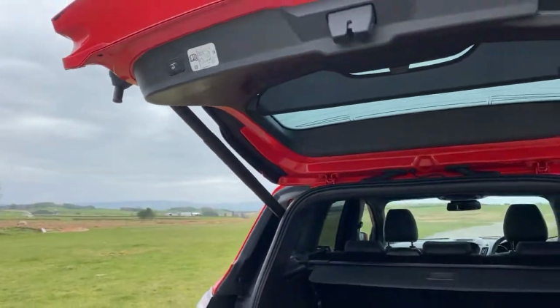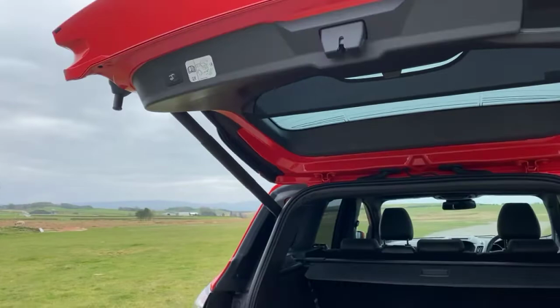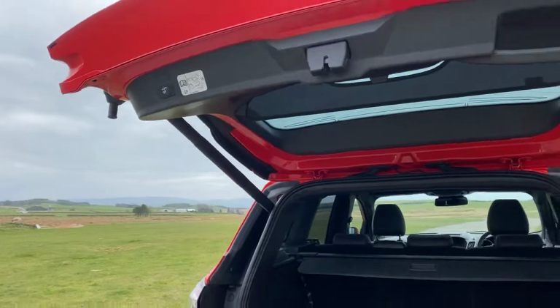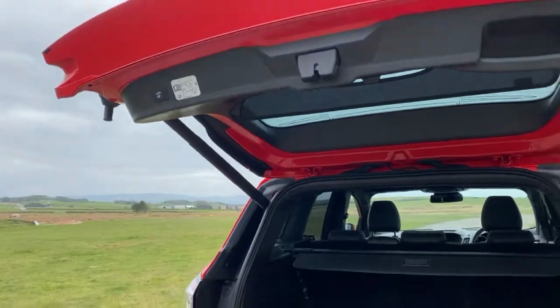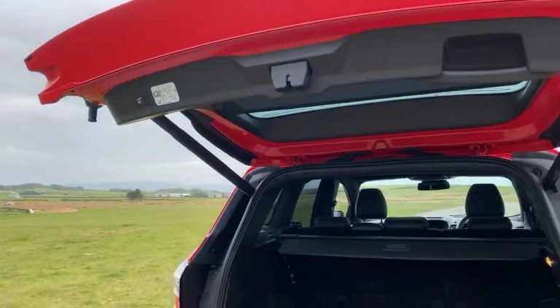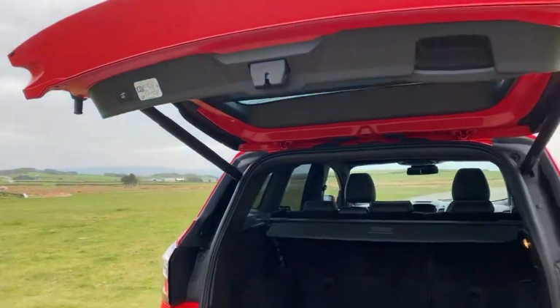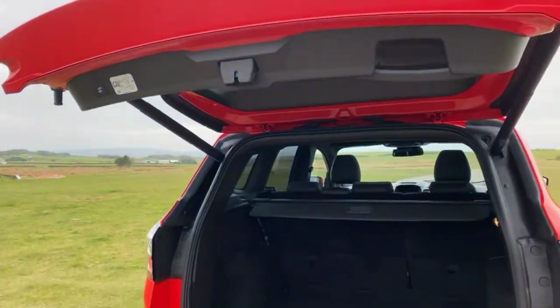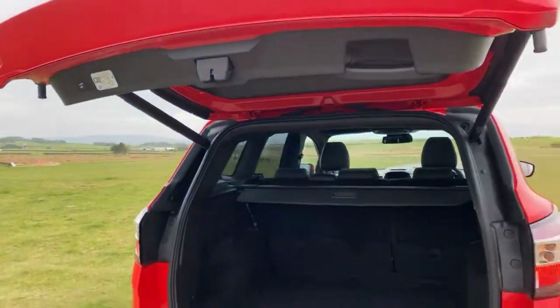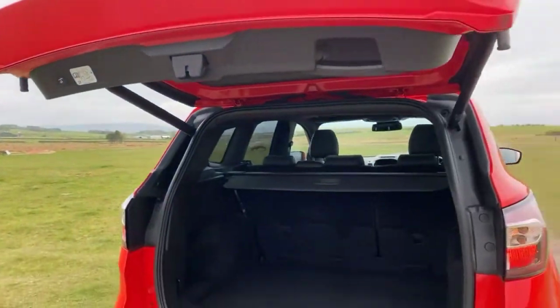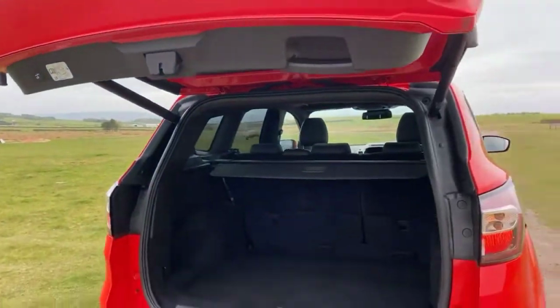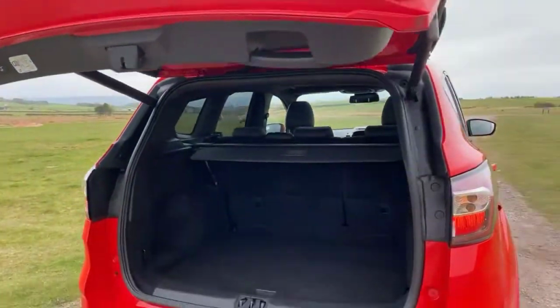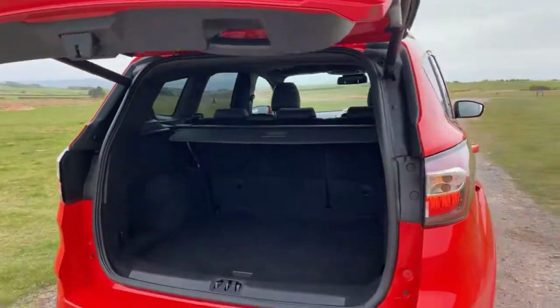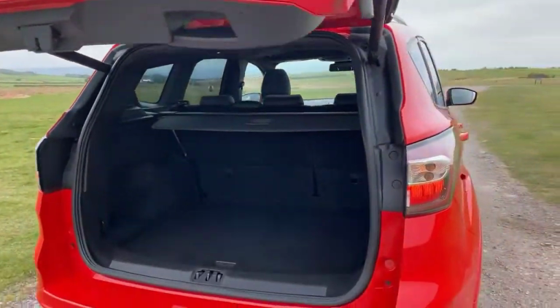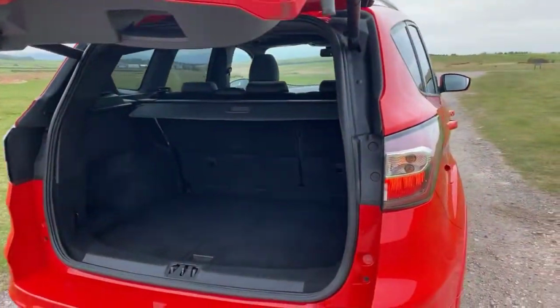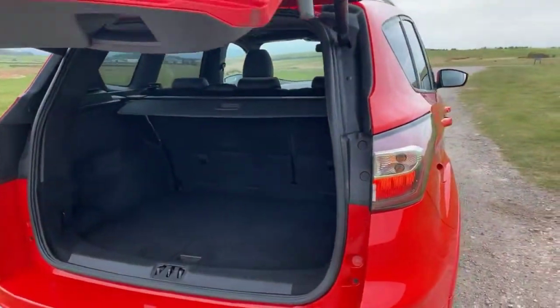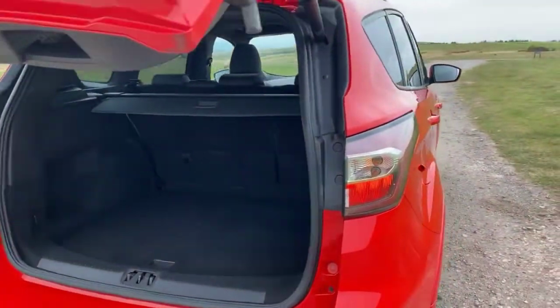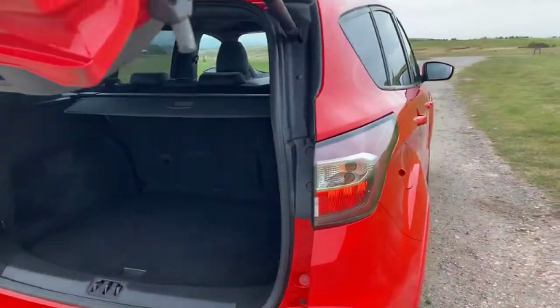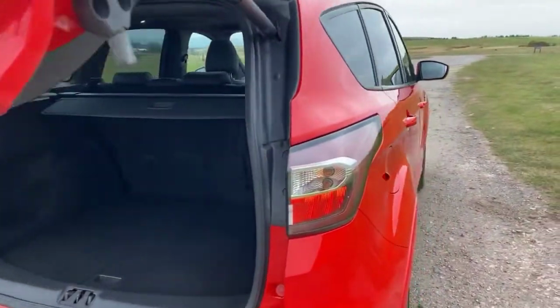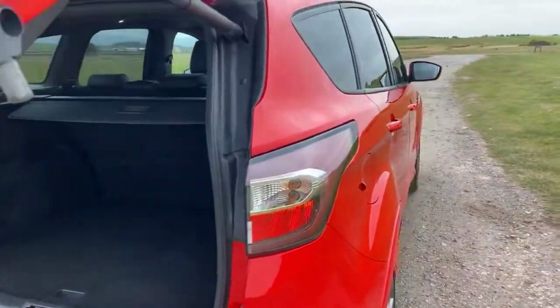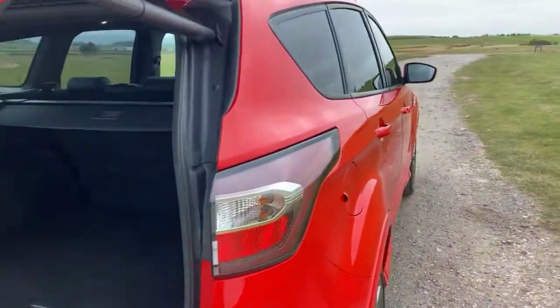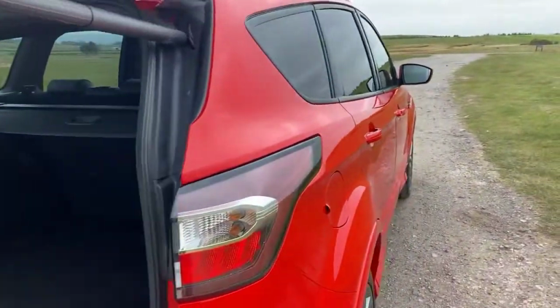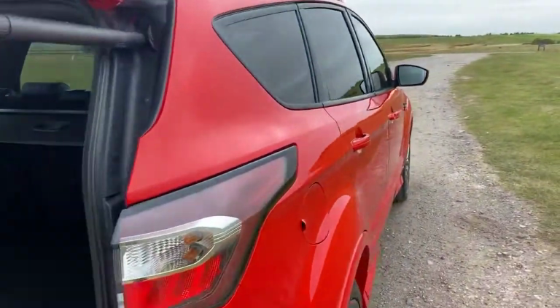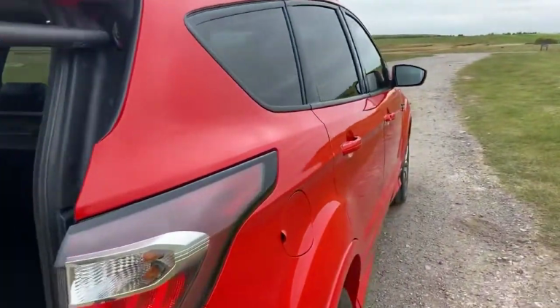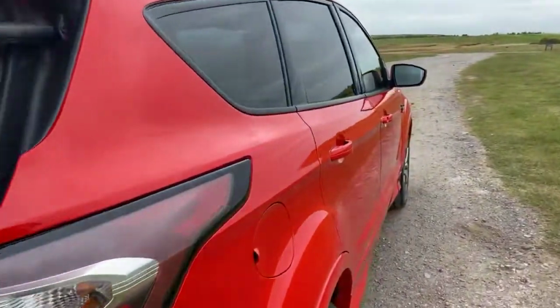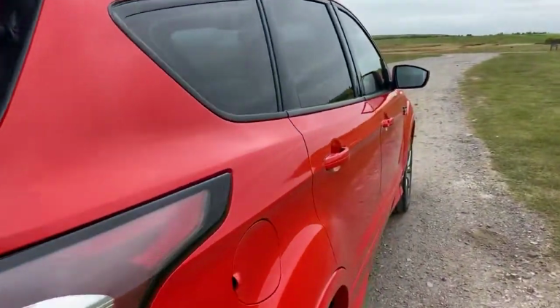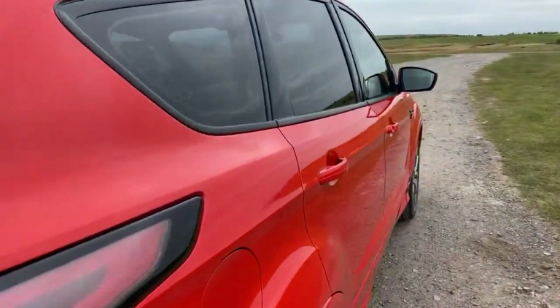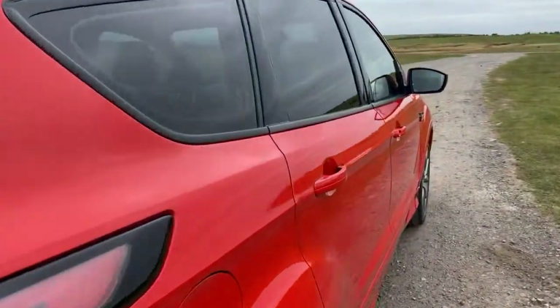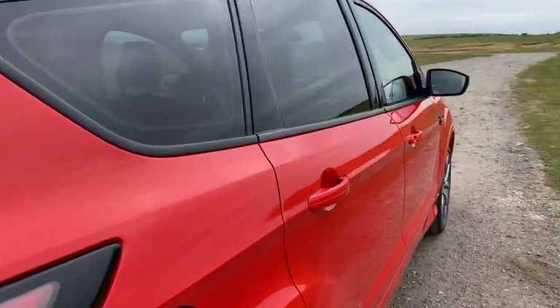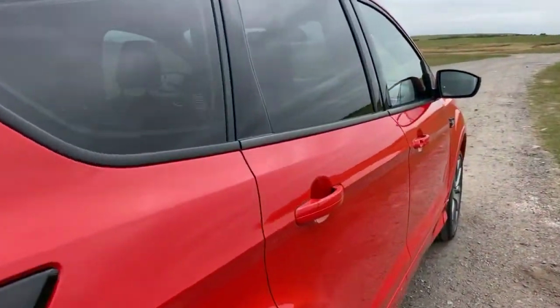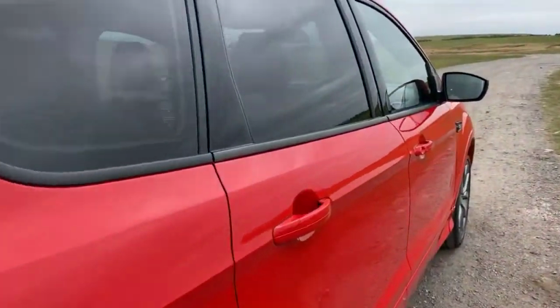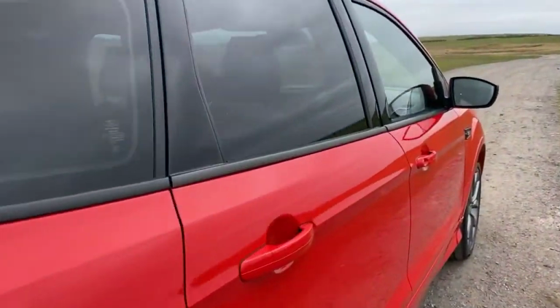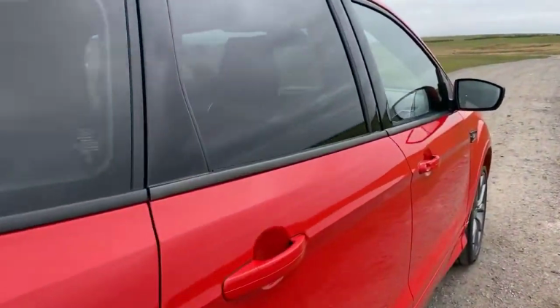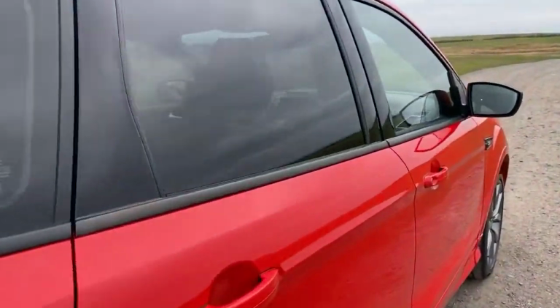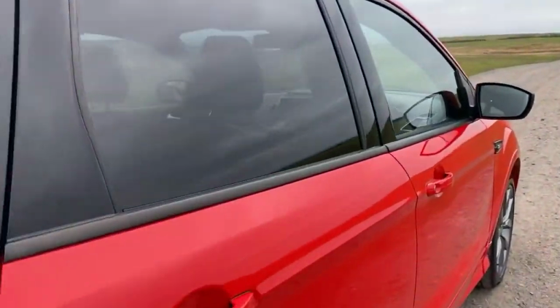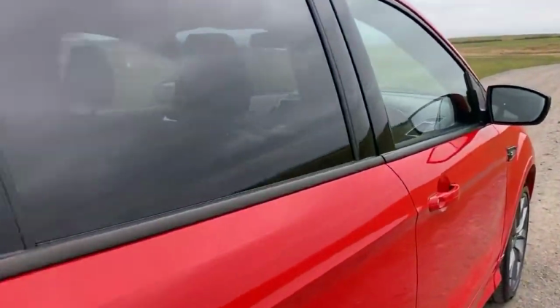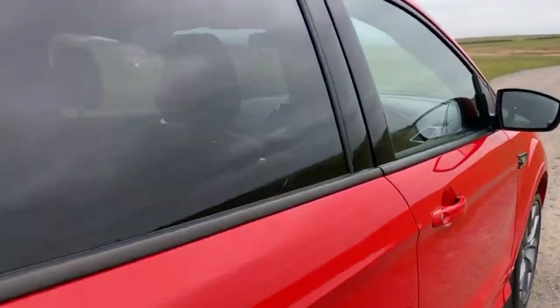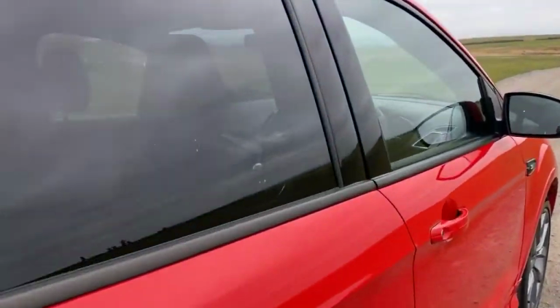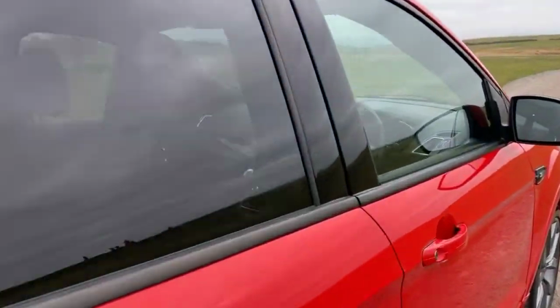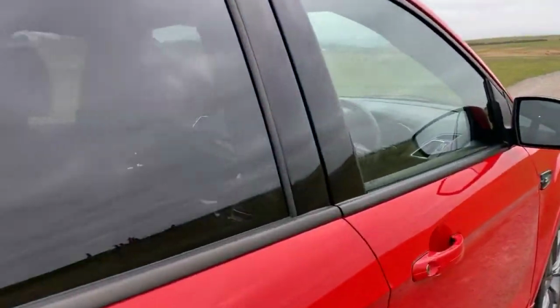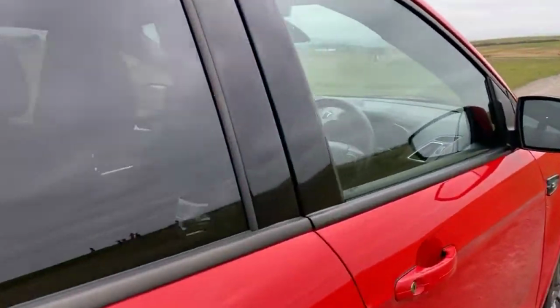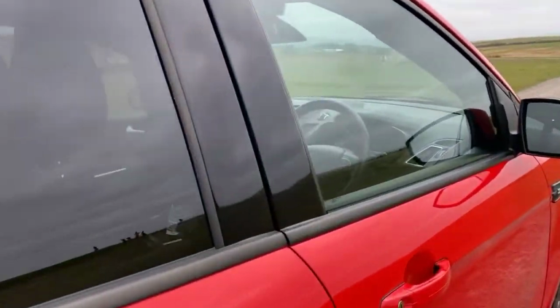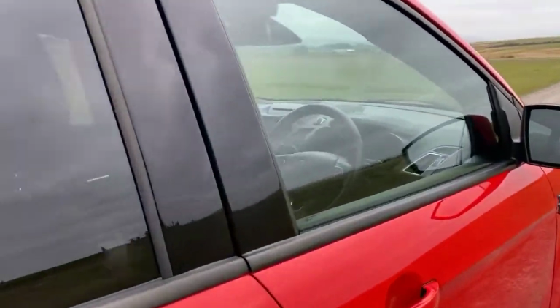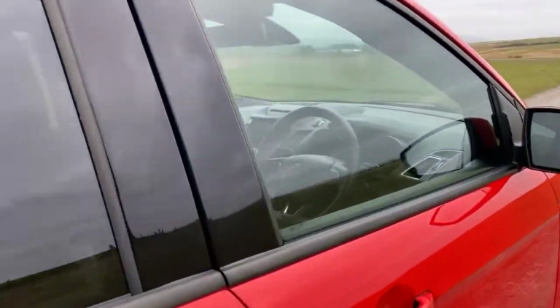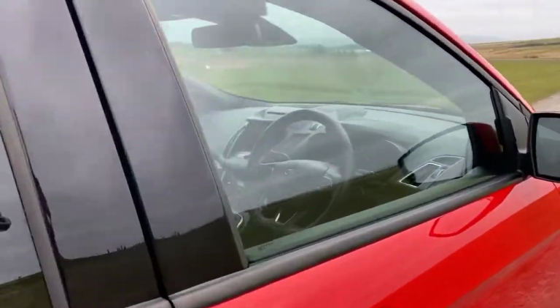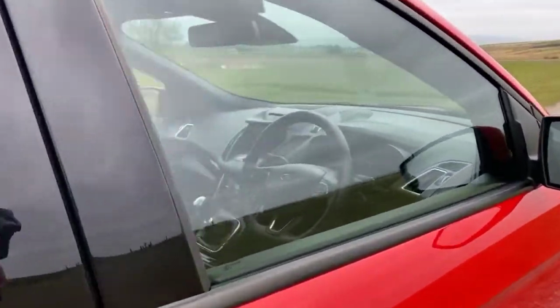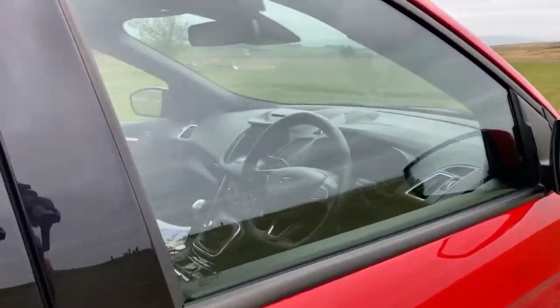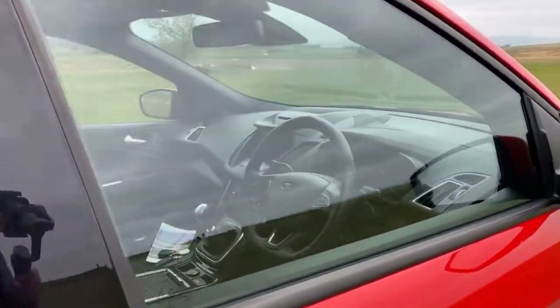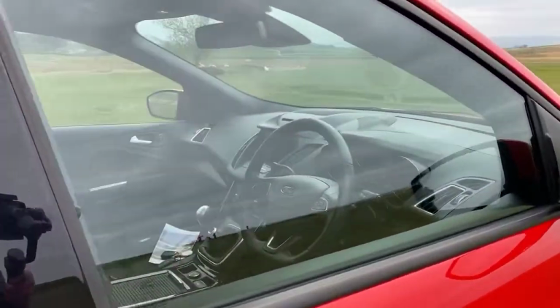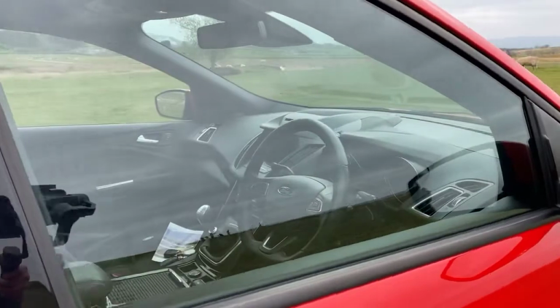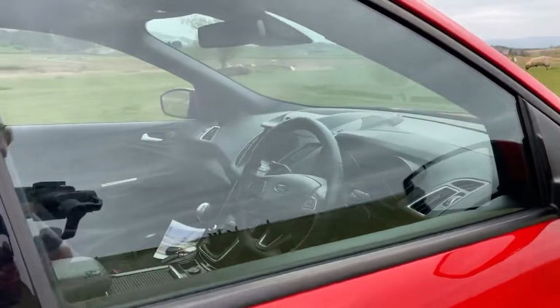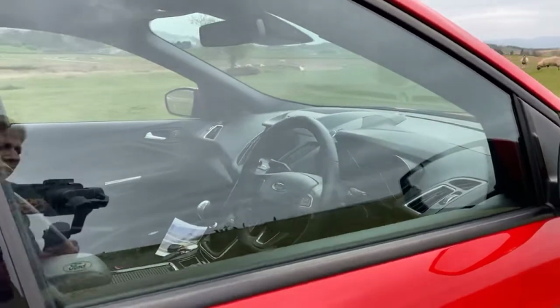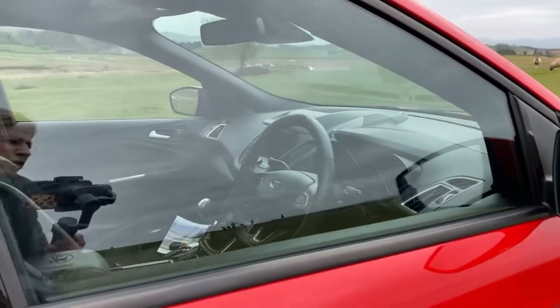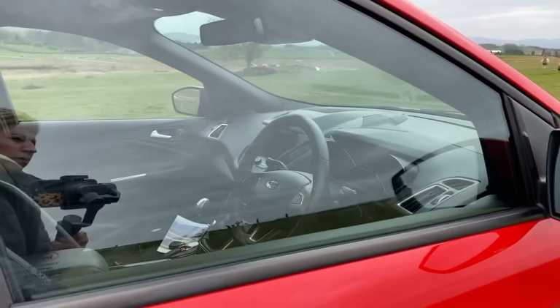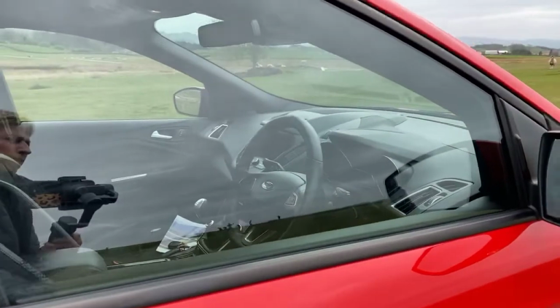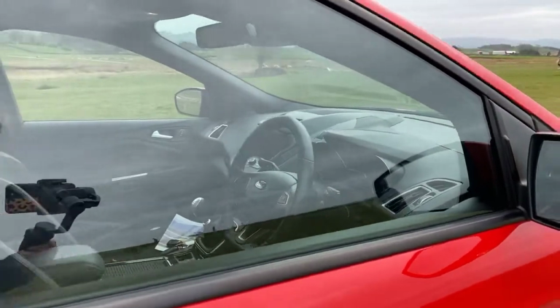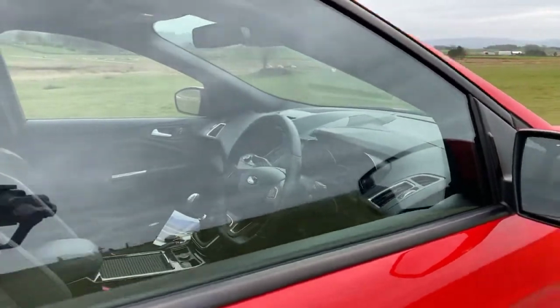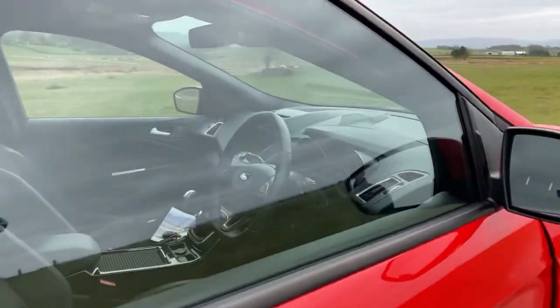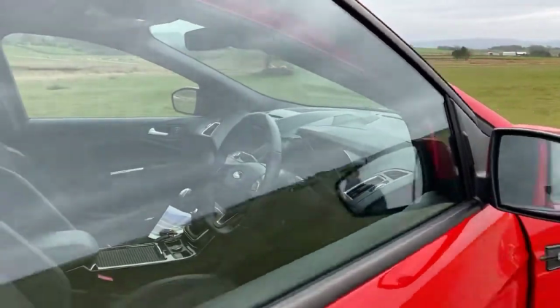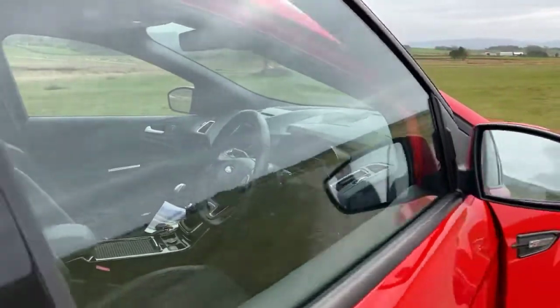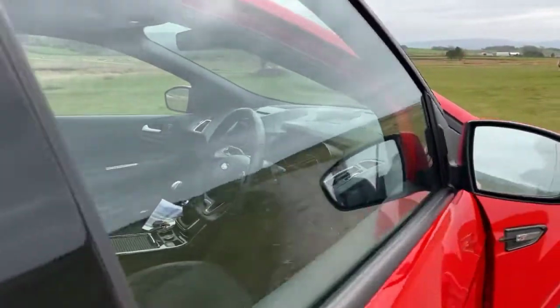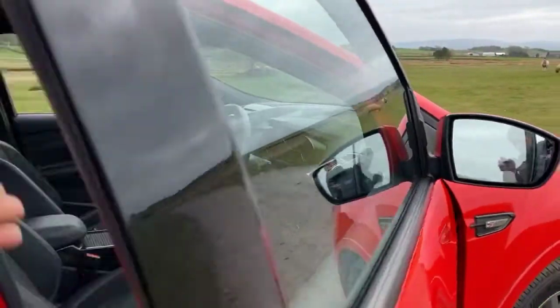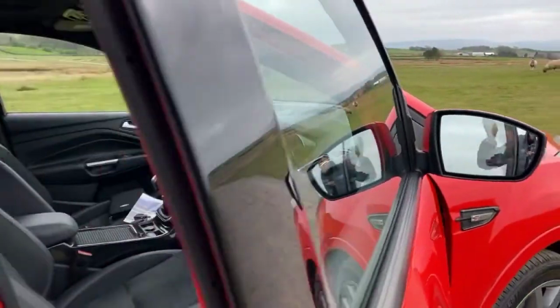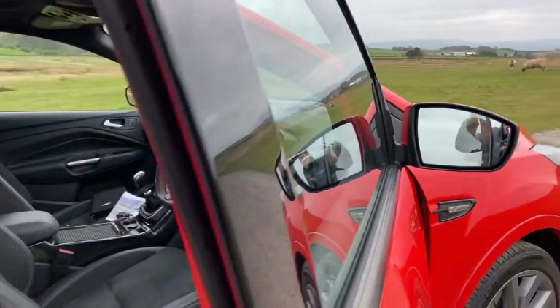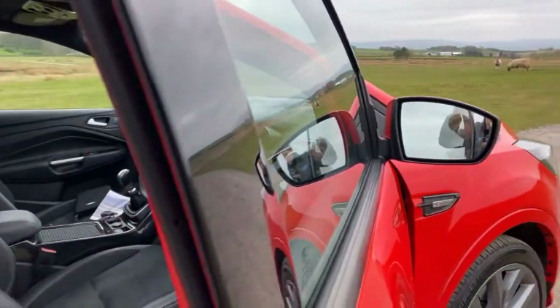This vehicle will come with one year's full free in-house warranty, fully serviced, and 2 remote control key fobs.